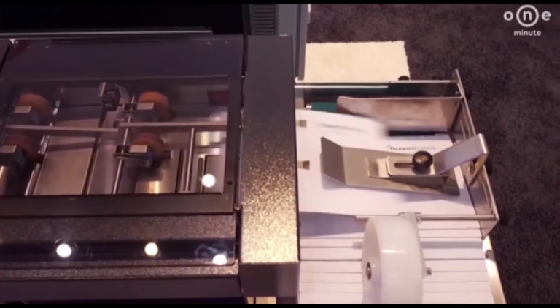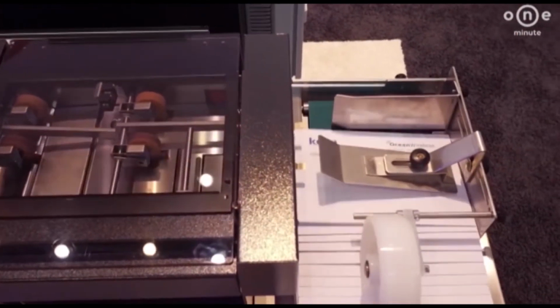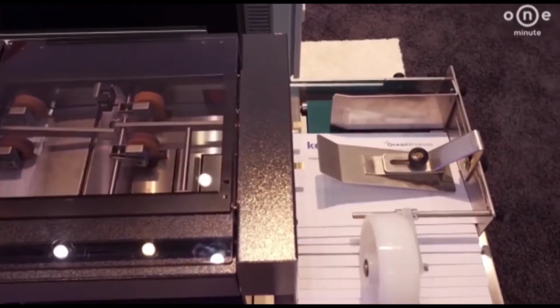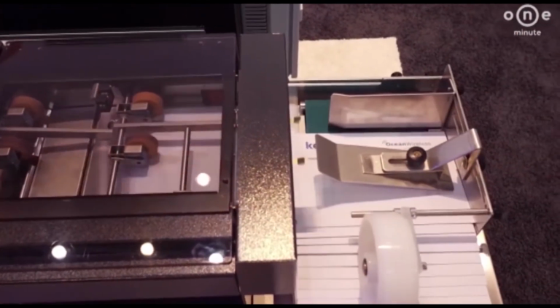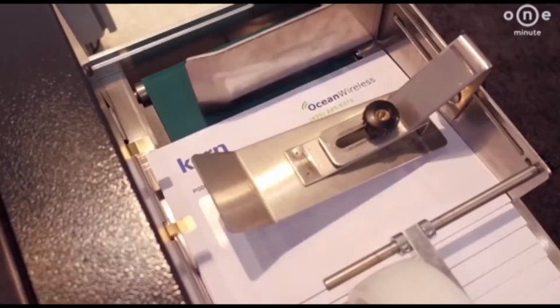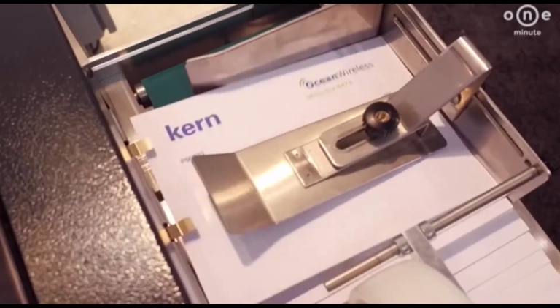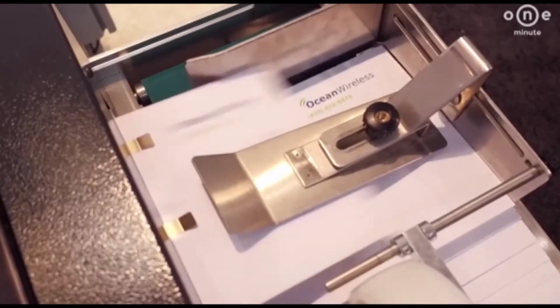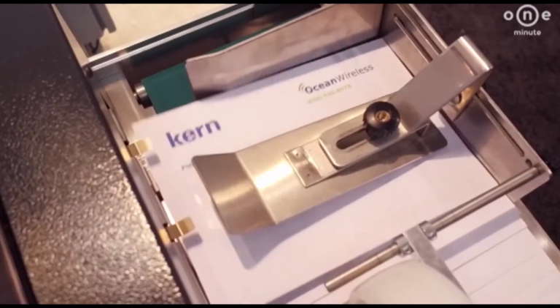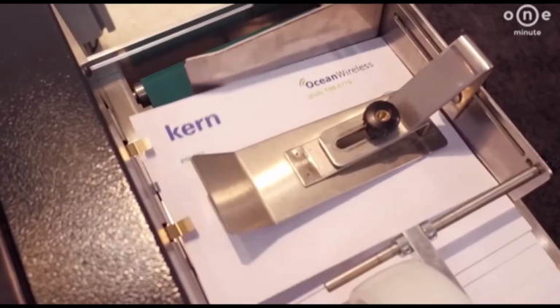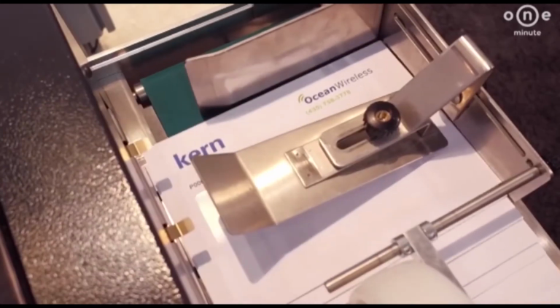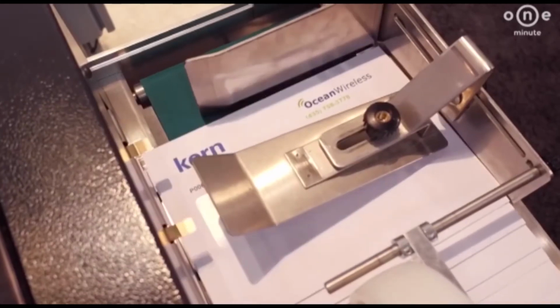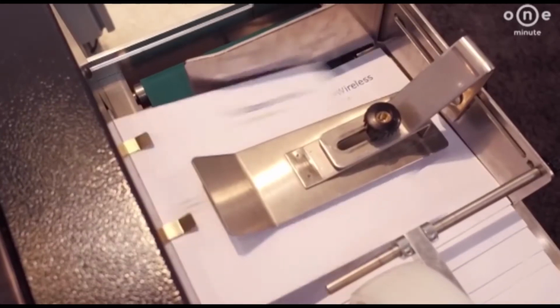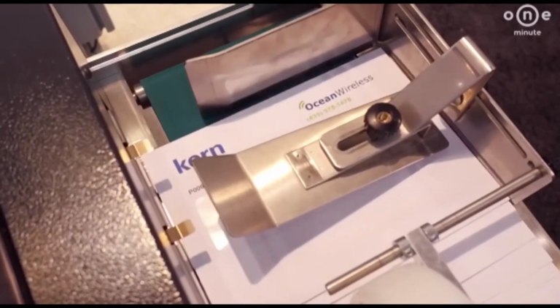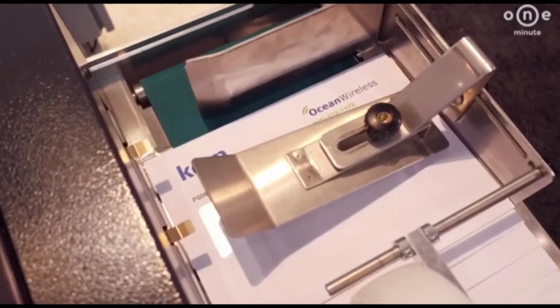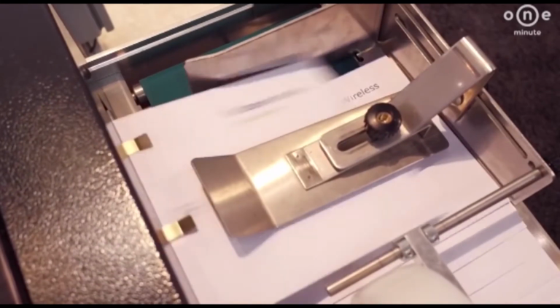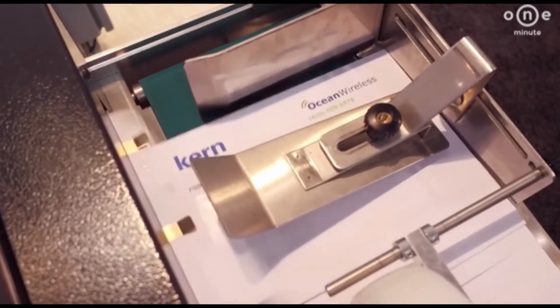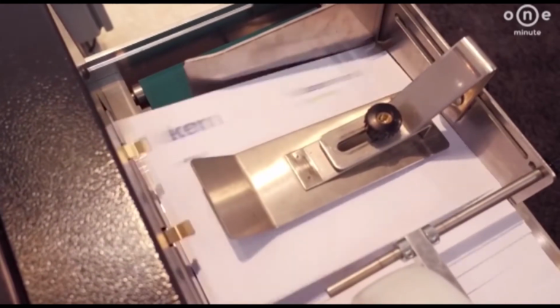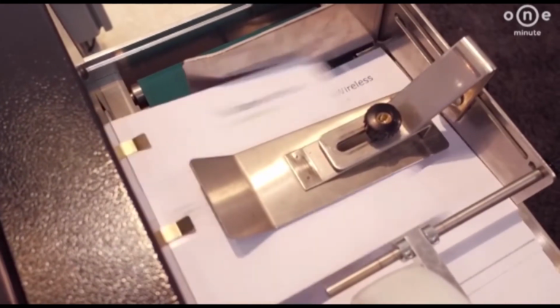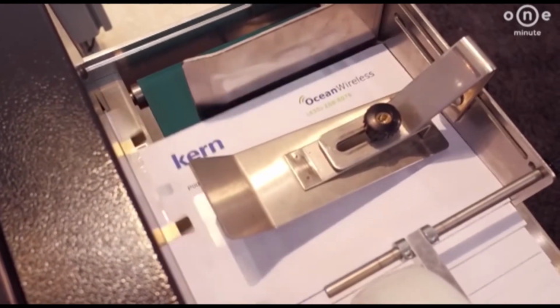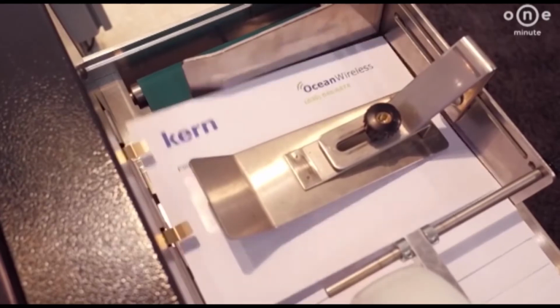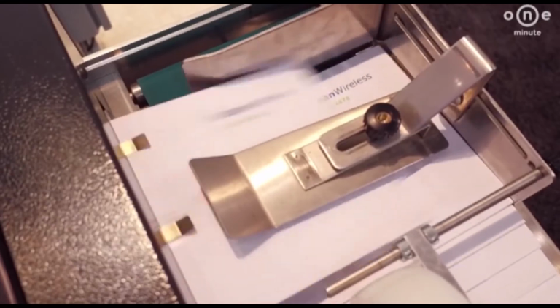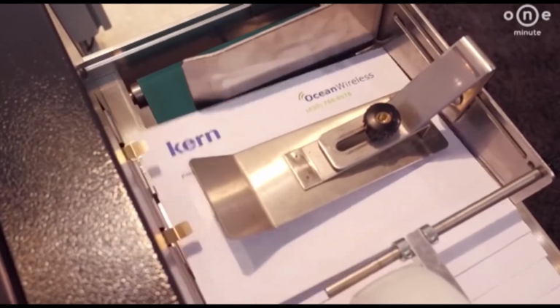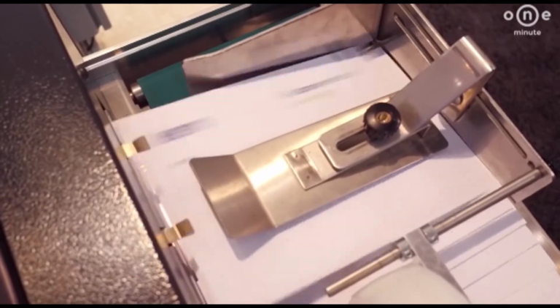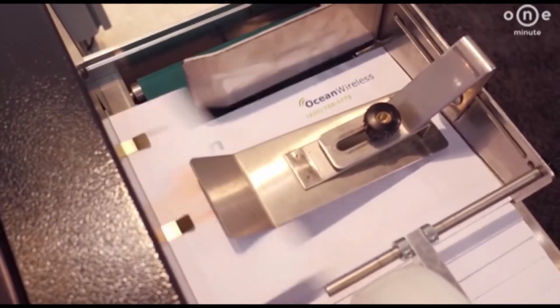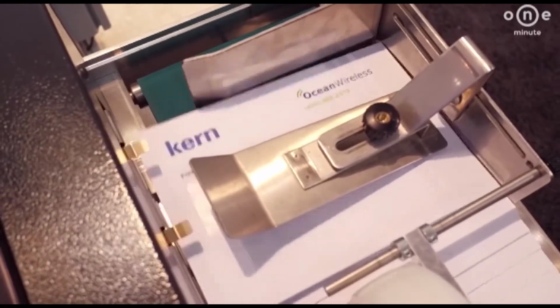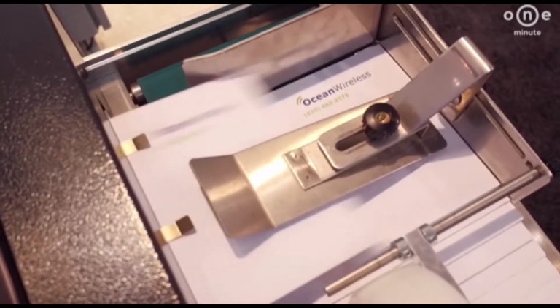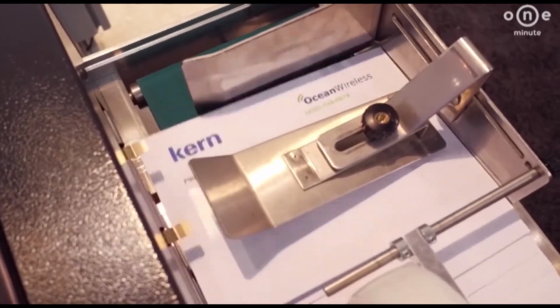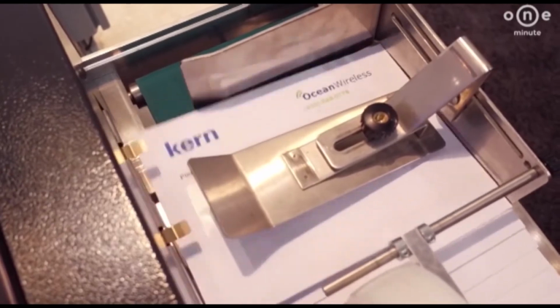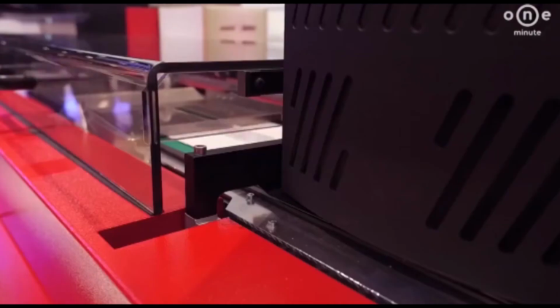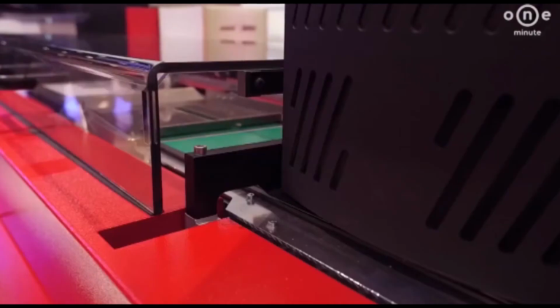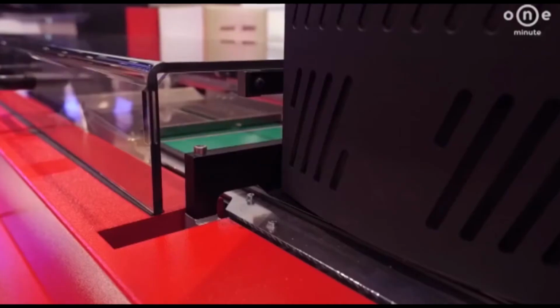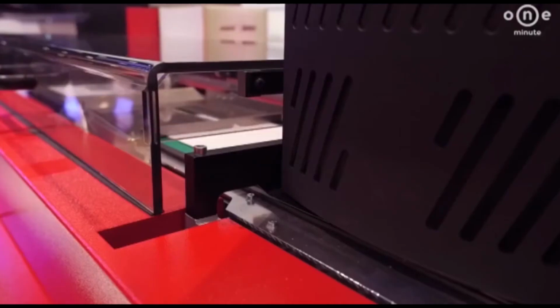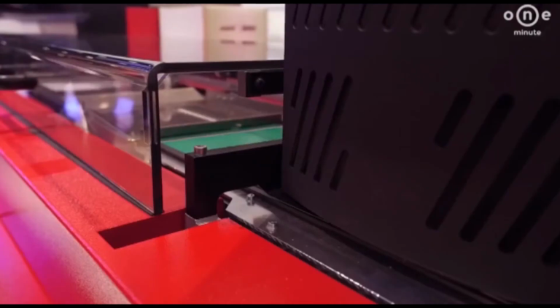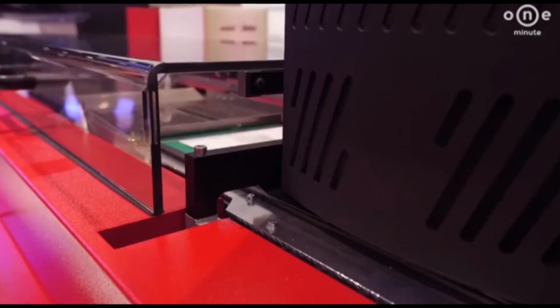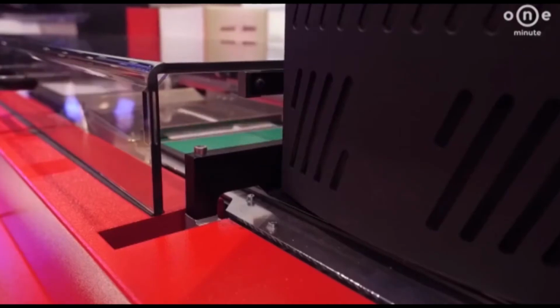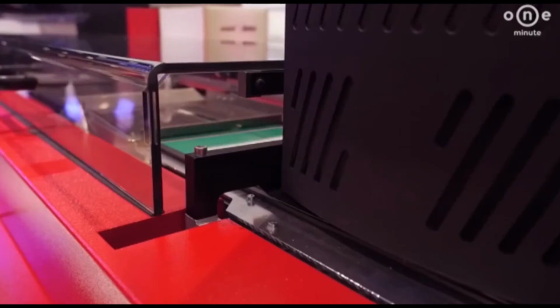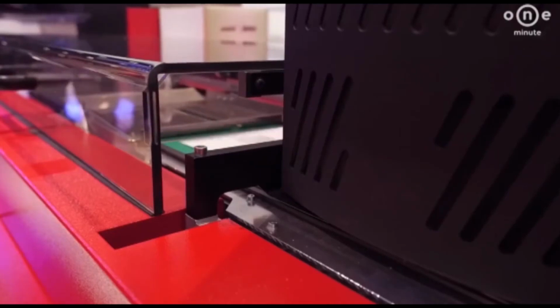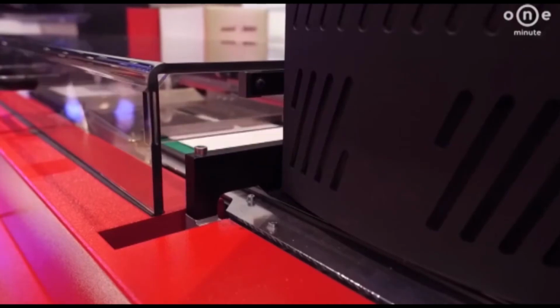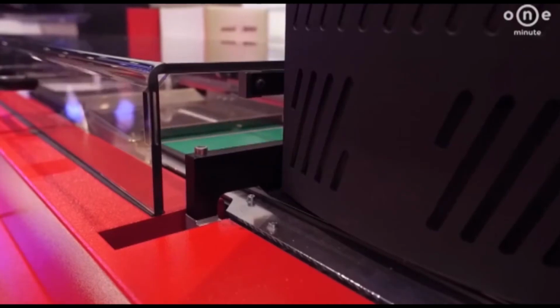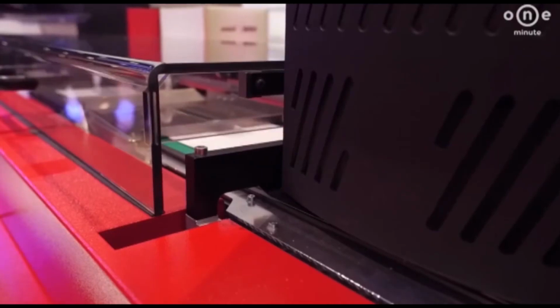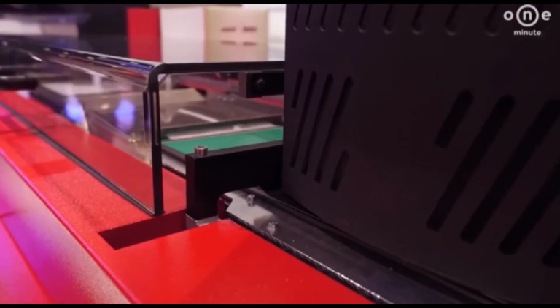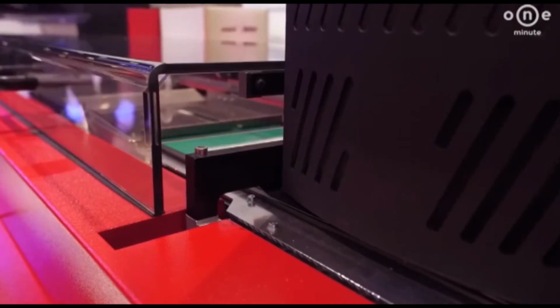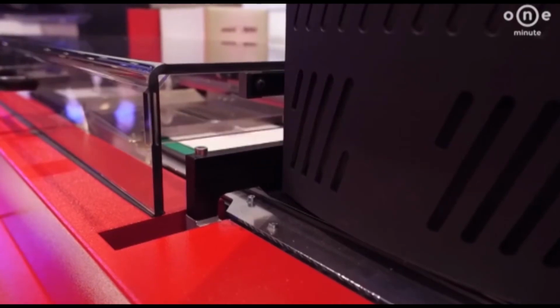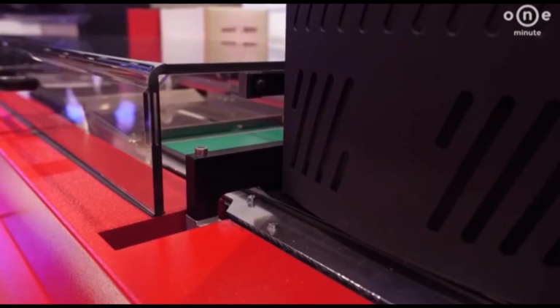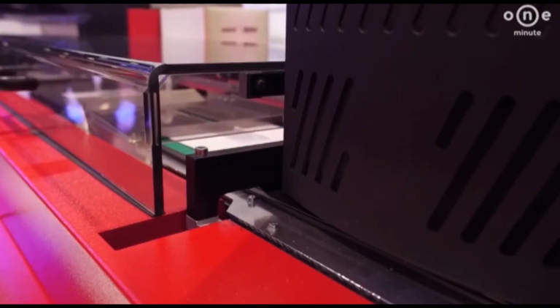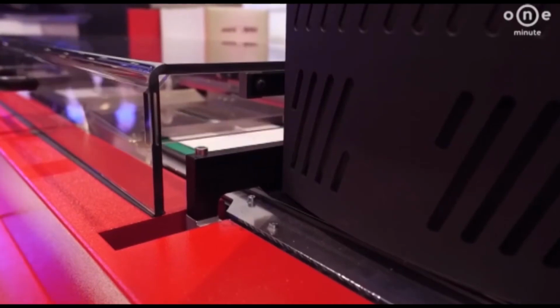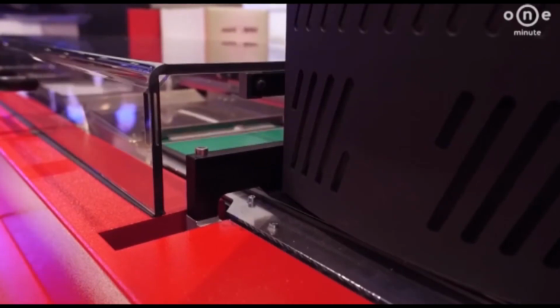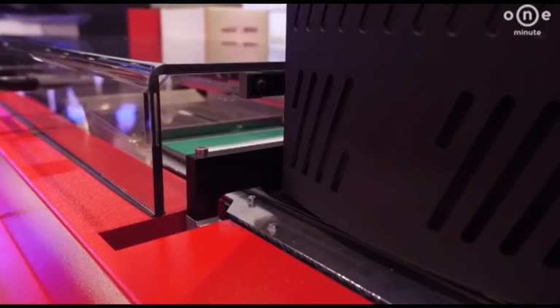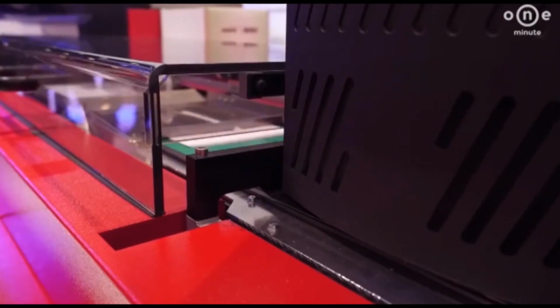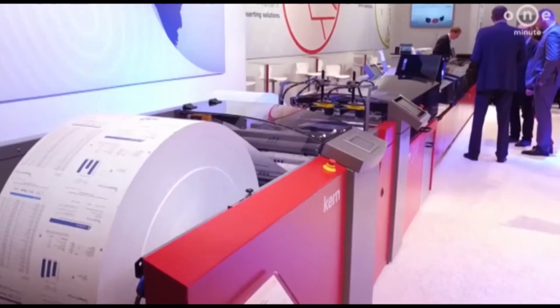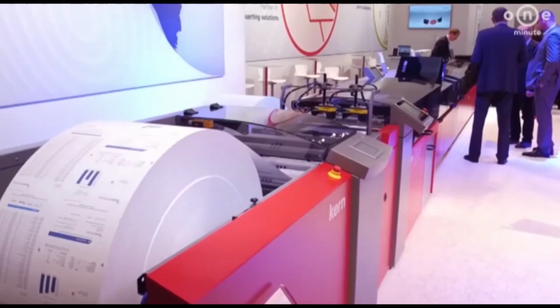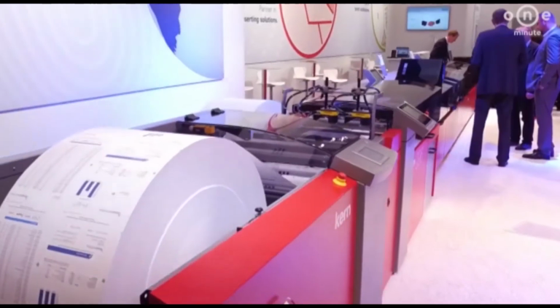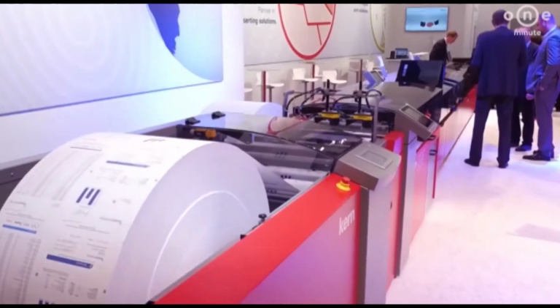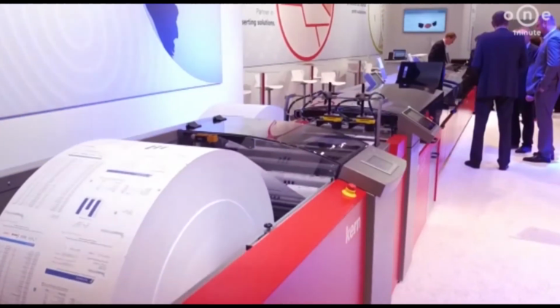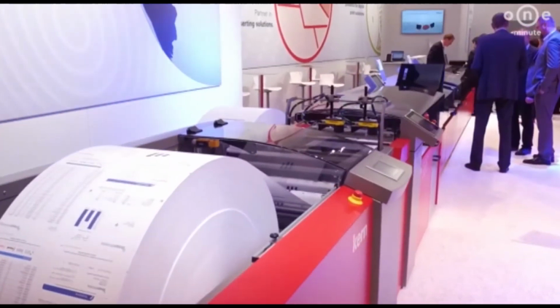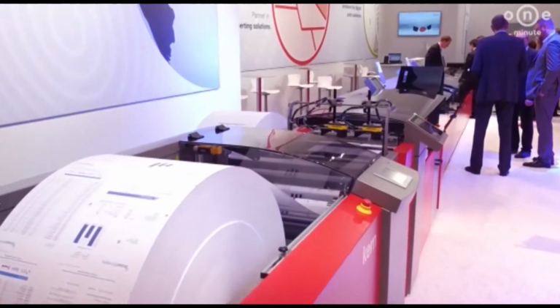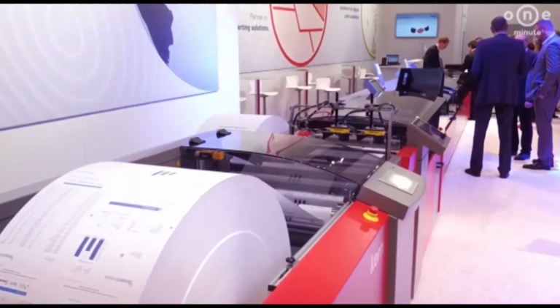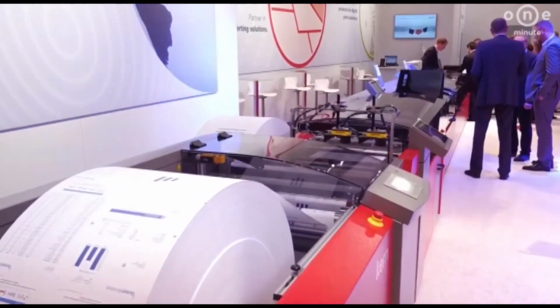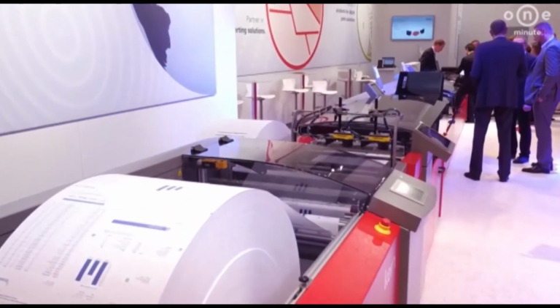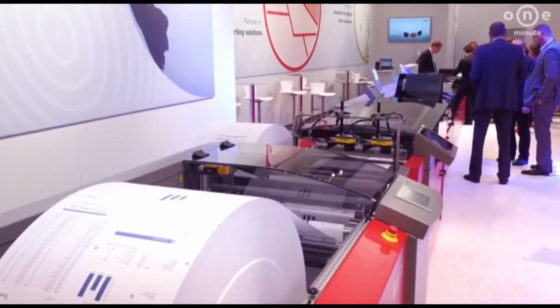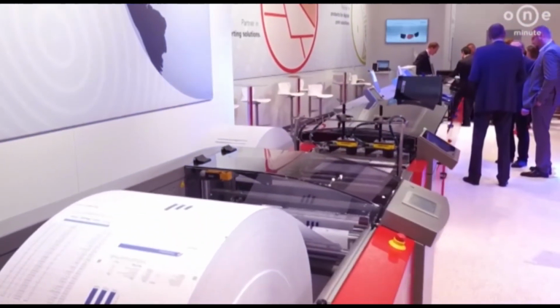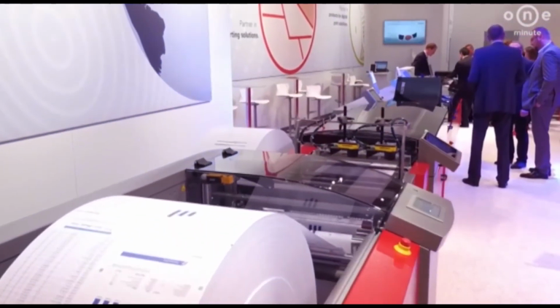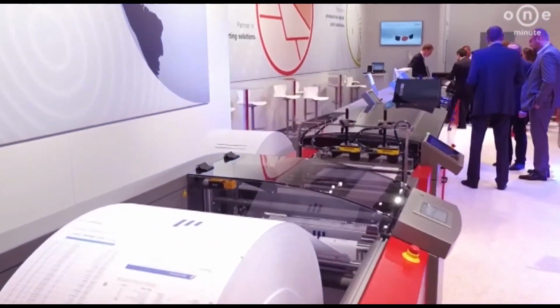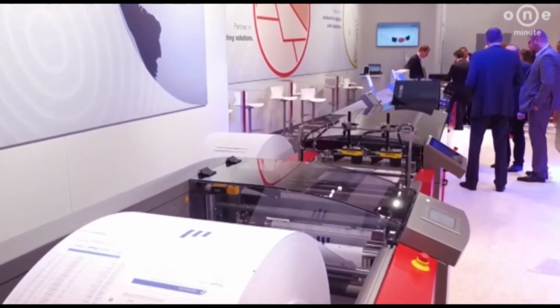The Kern 3600 enables fast and reliable processing of large insertion jobs in high quality.